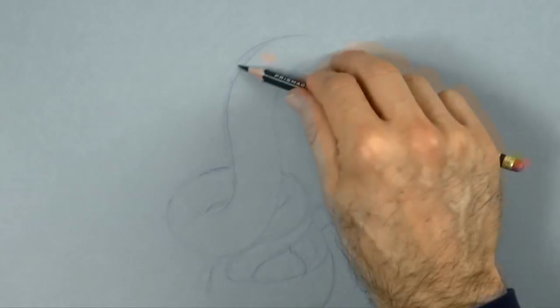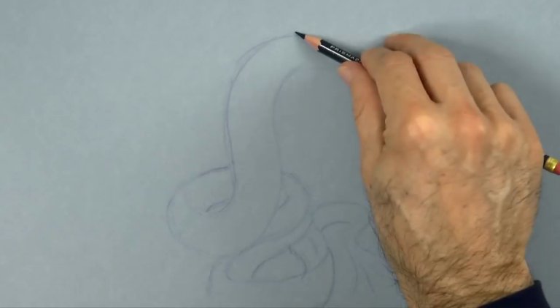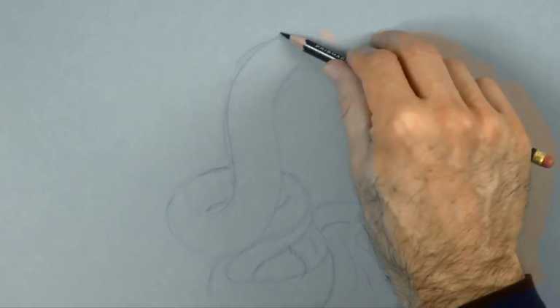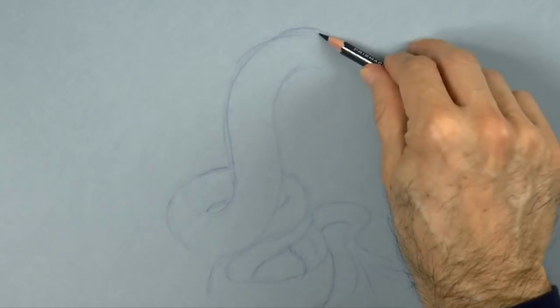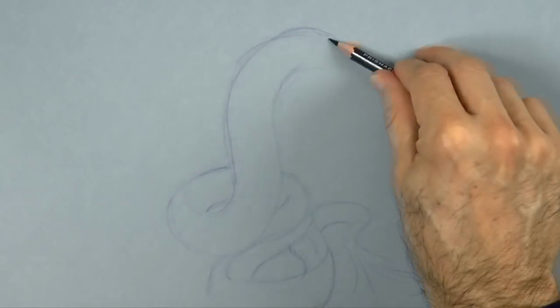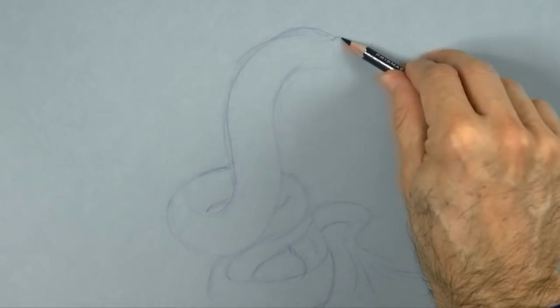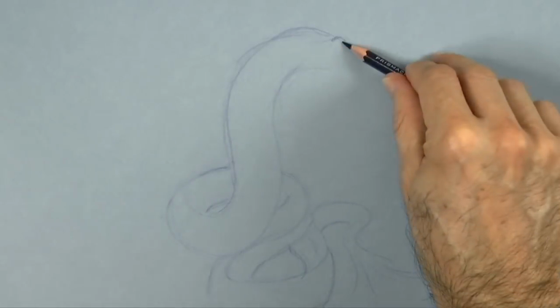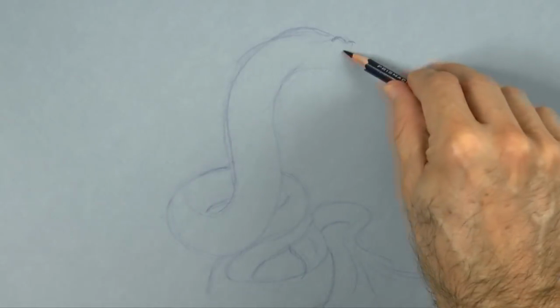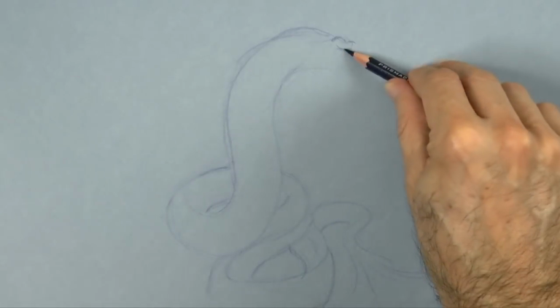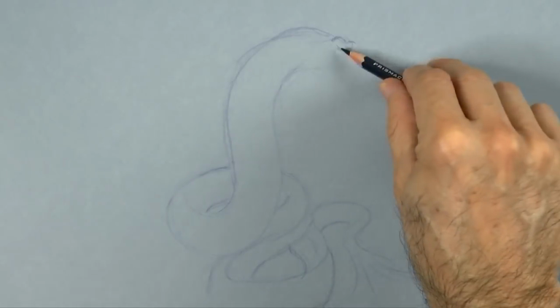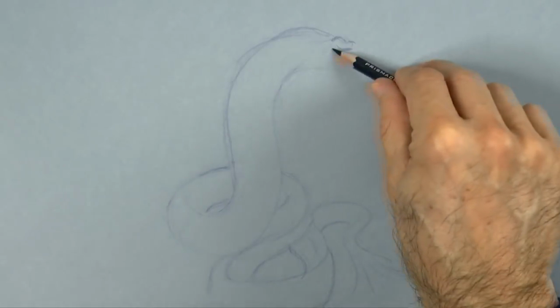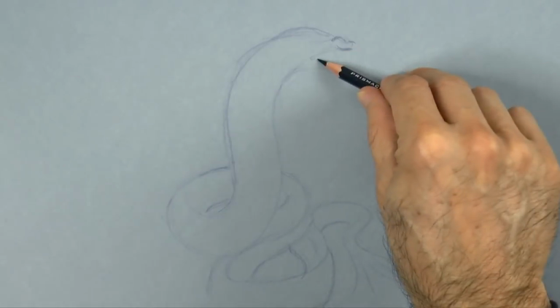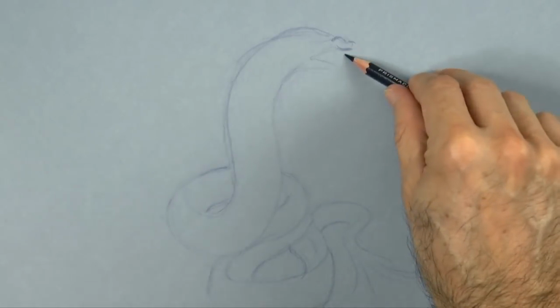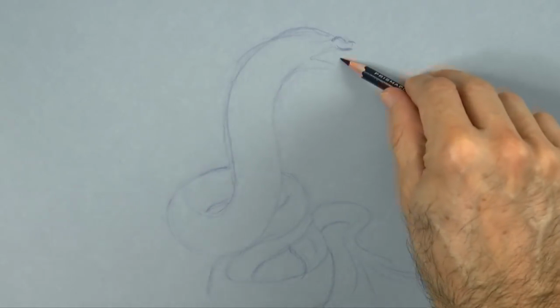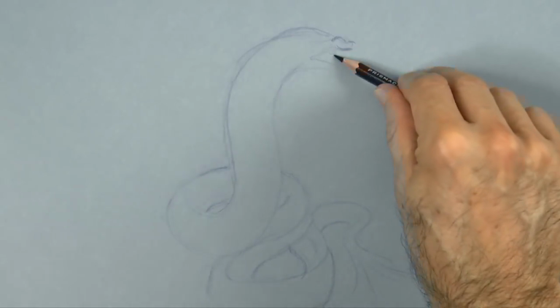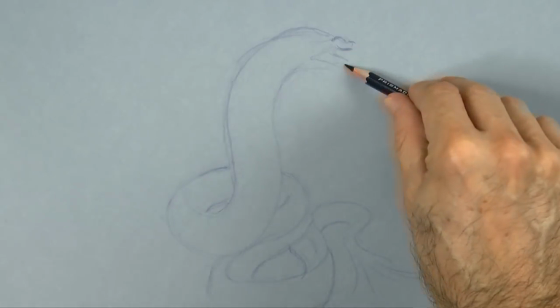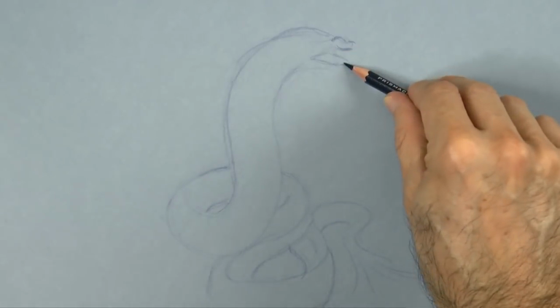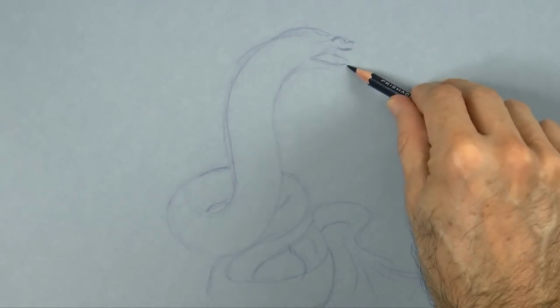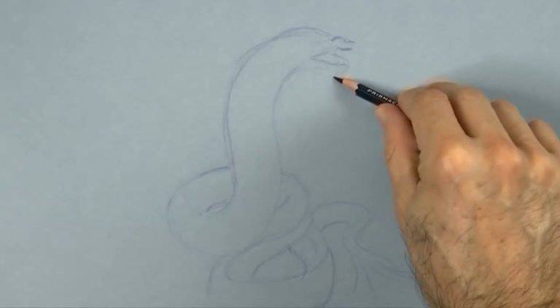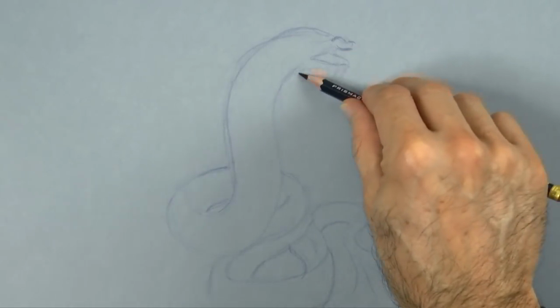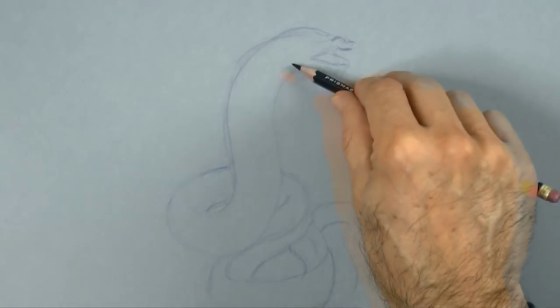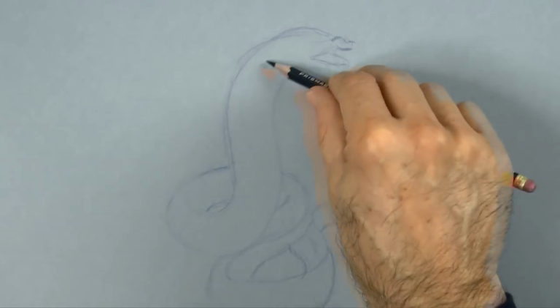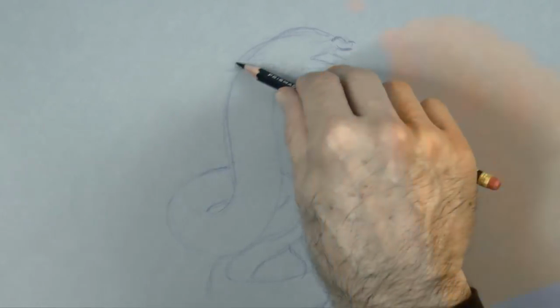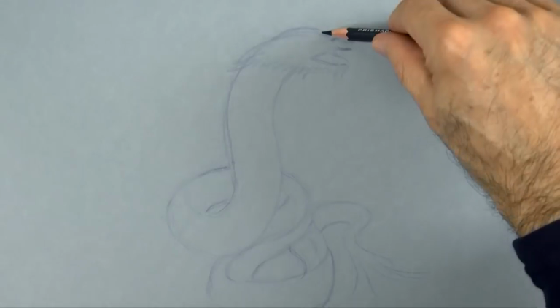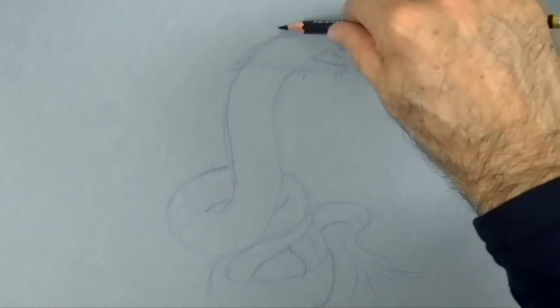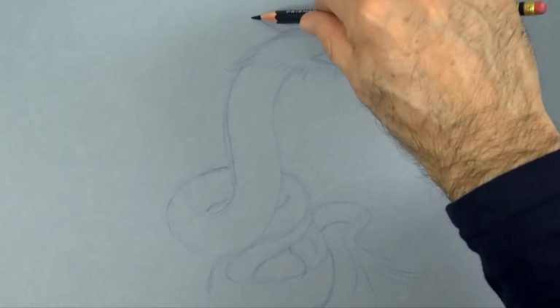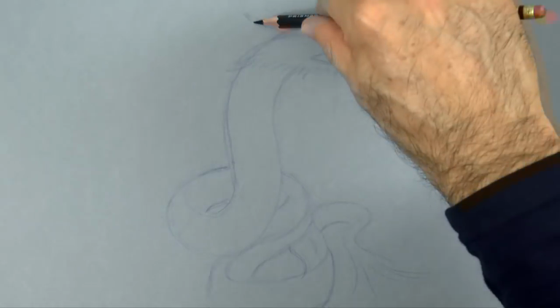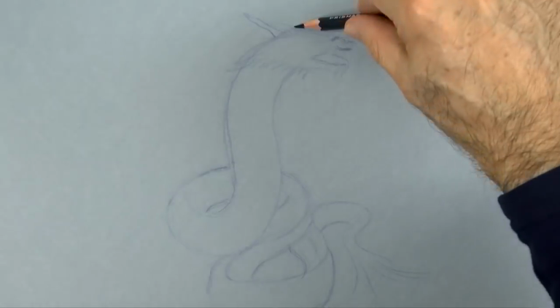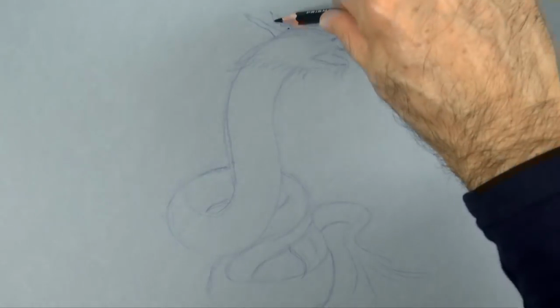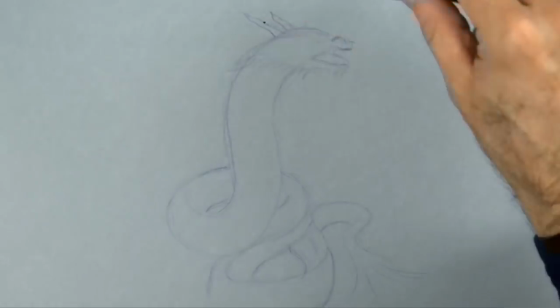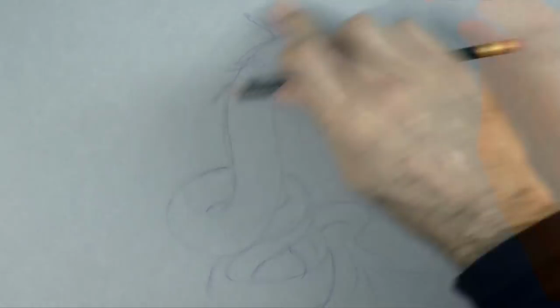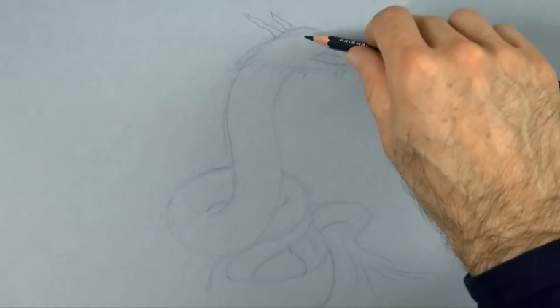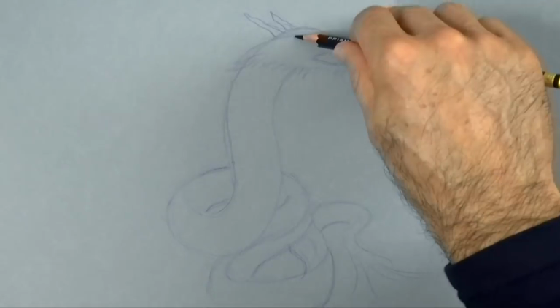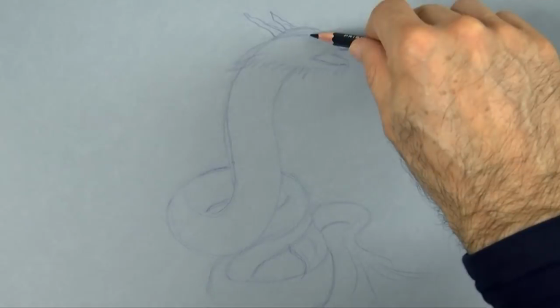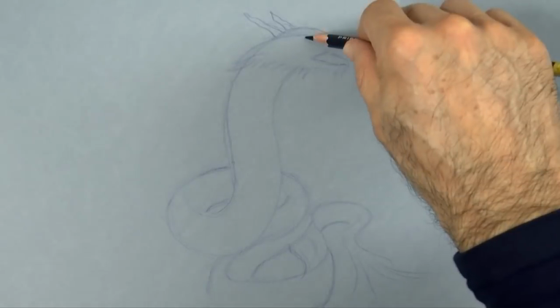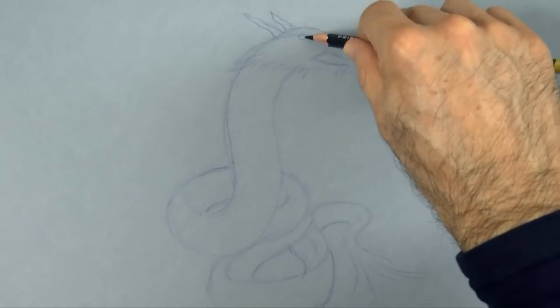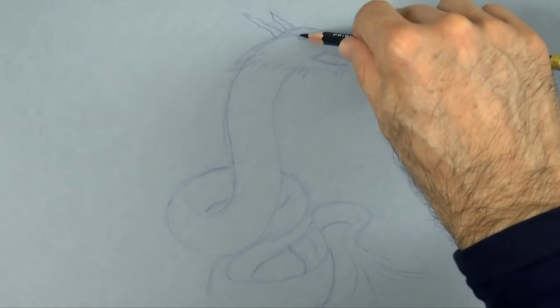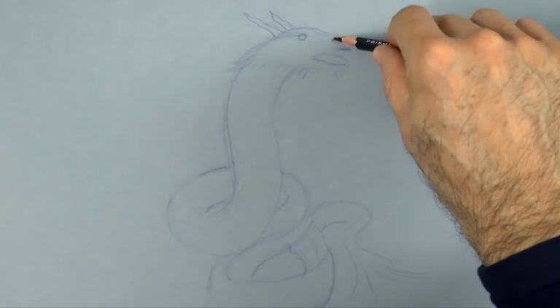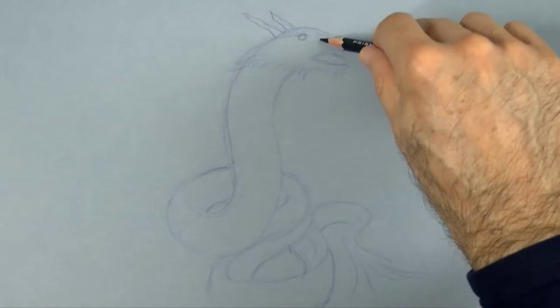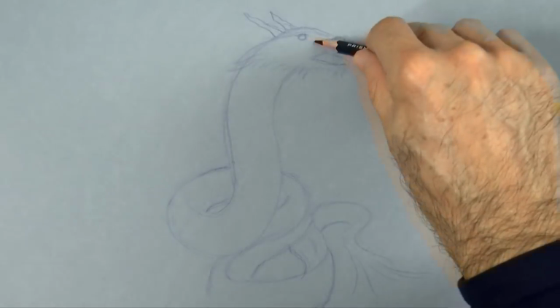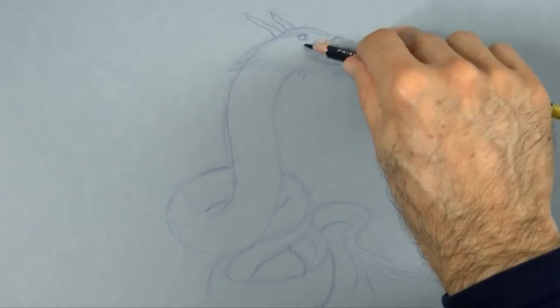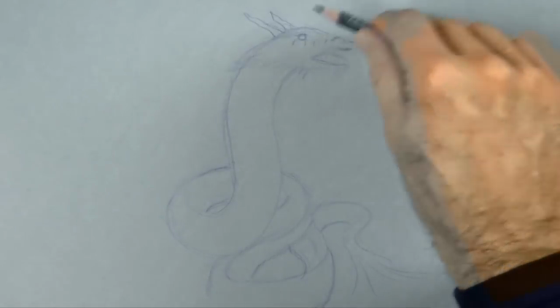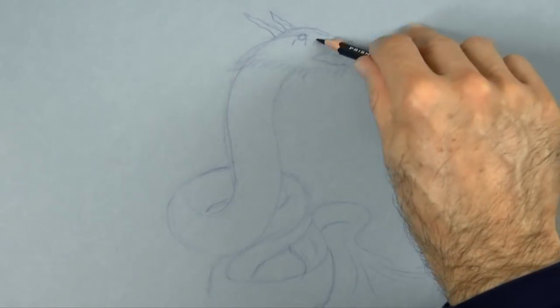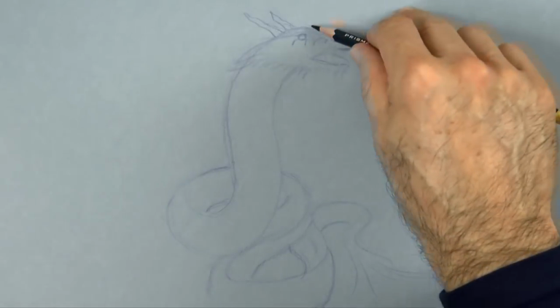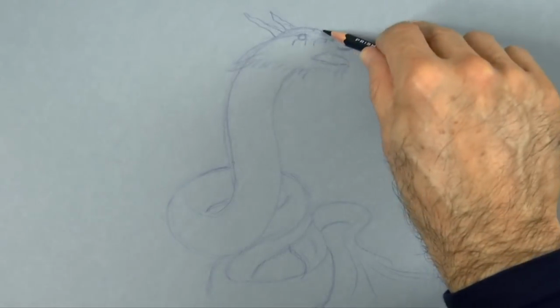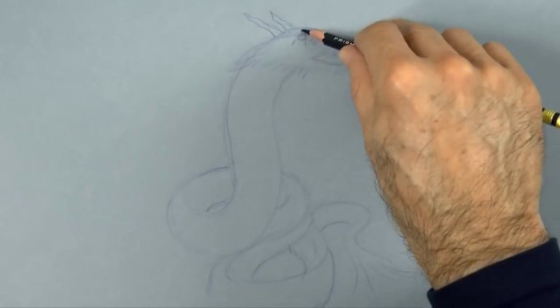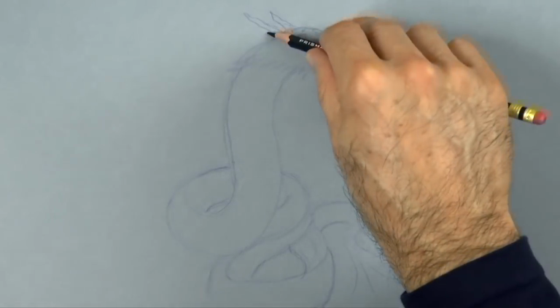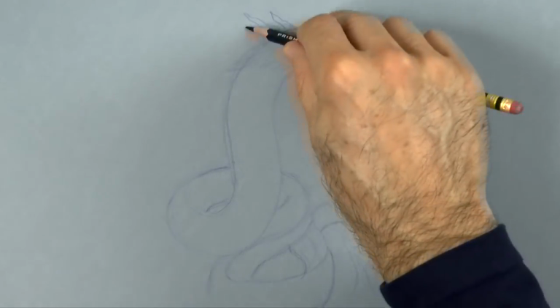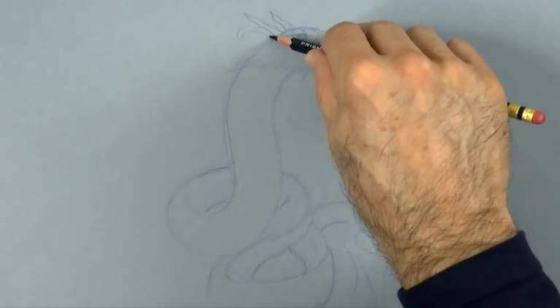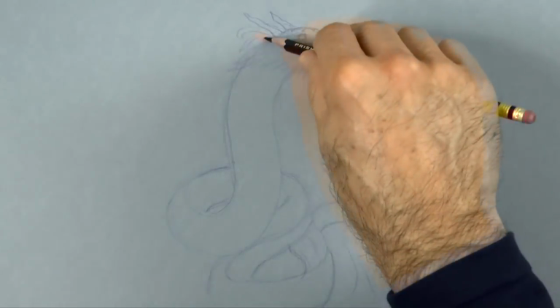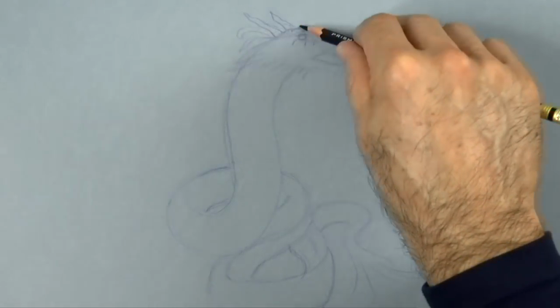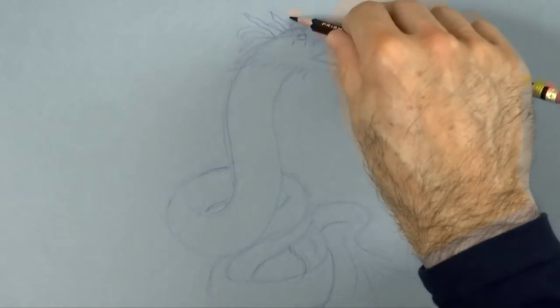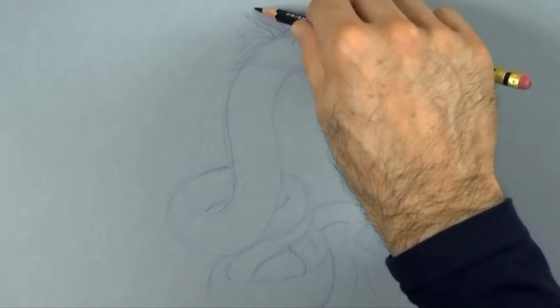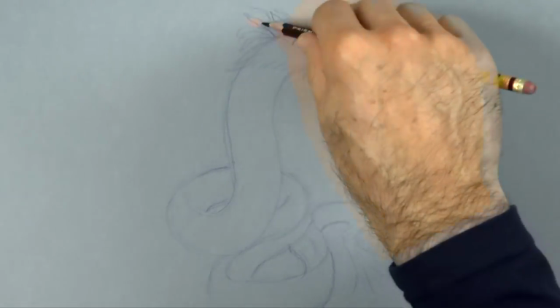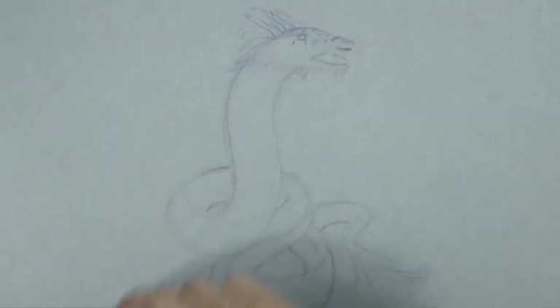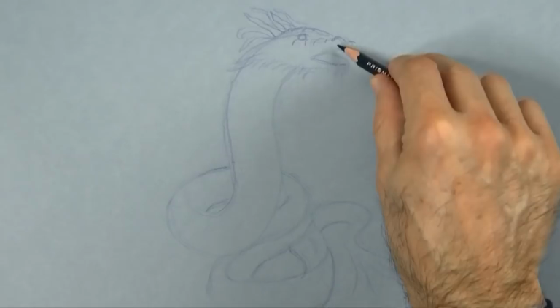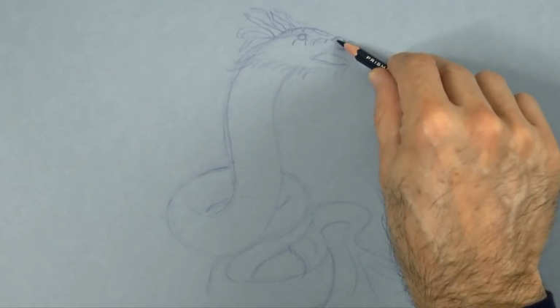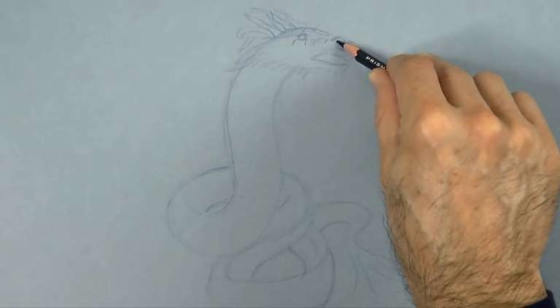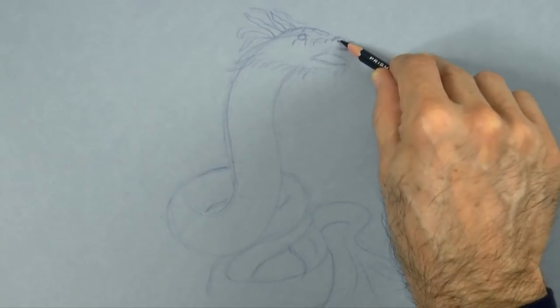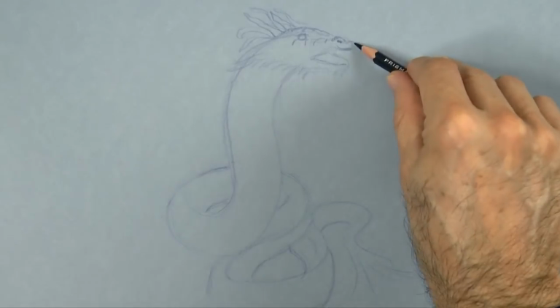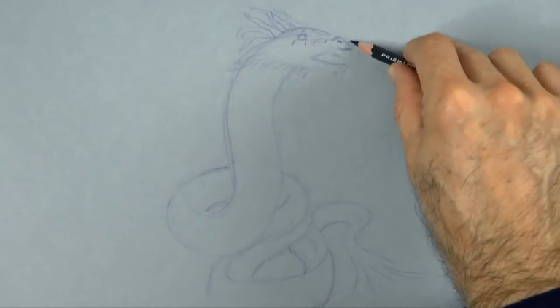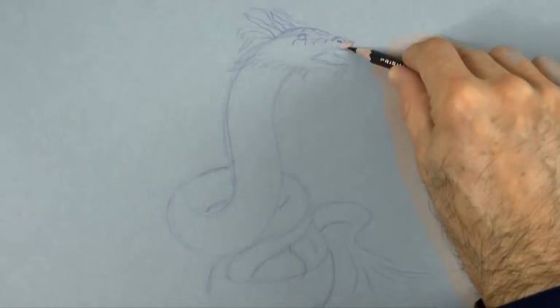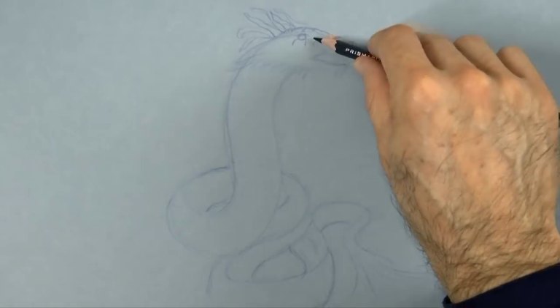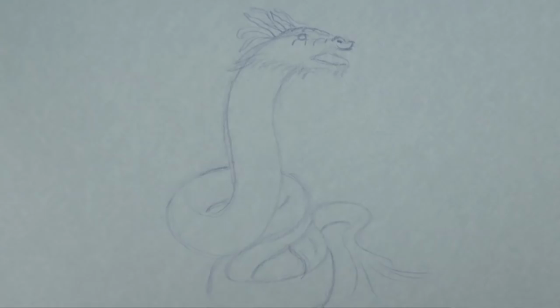More even. And then let's draw the head, the snout, the eyes, and some texture.